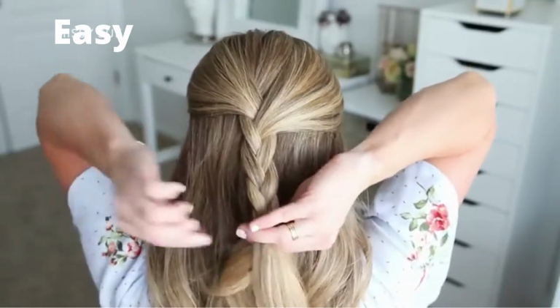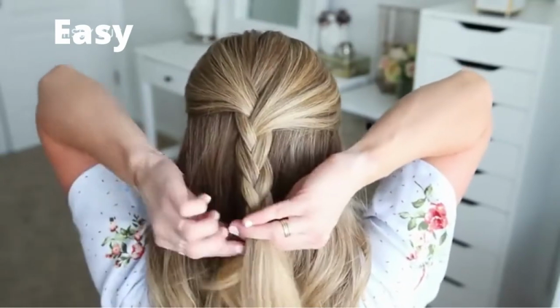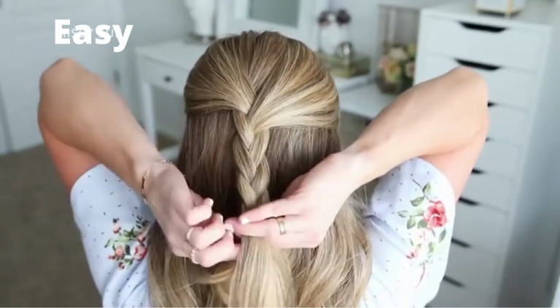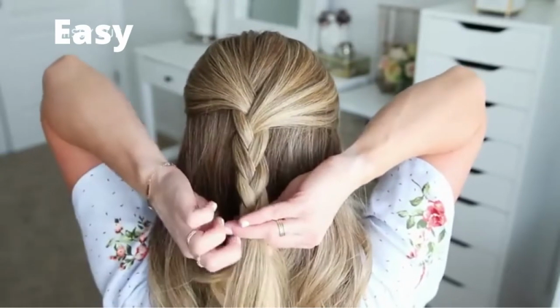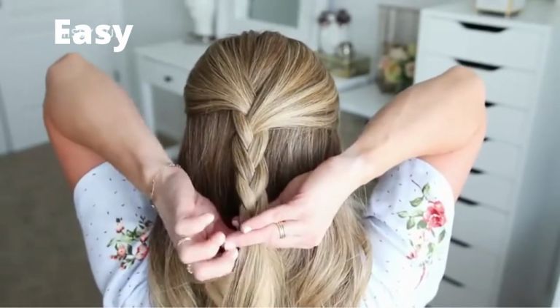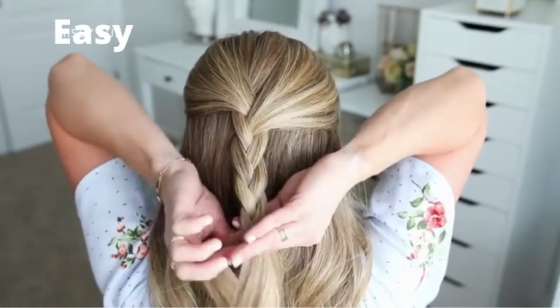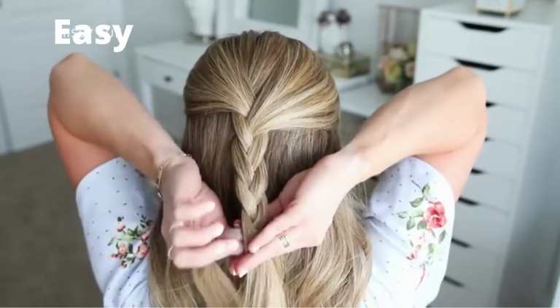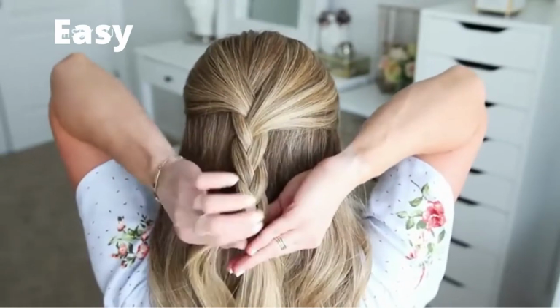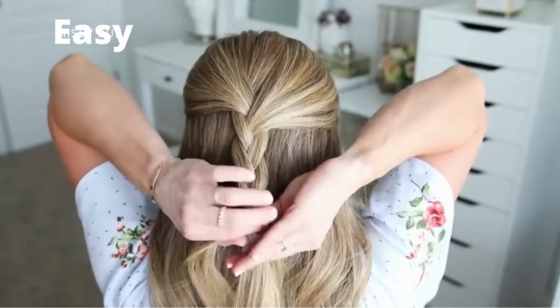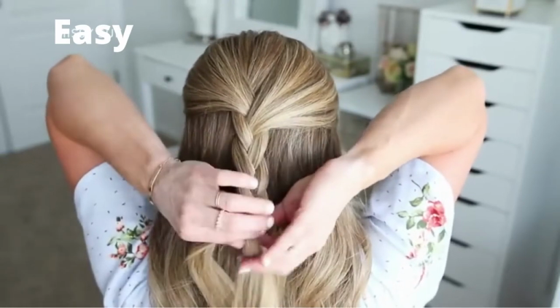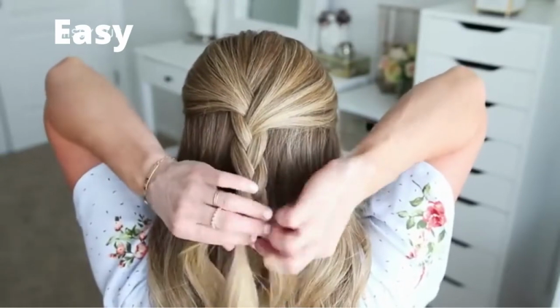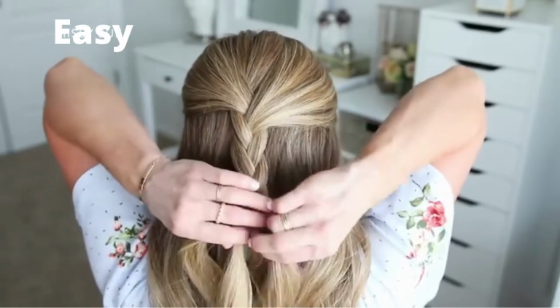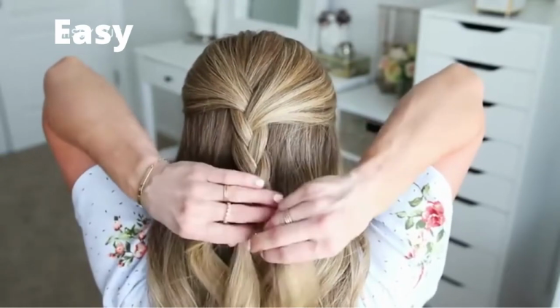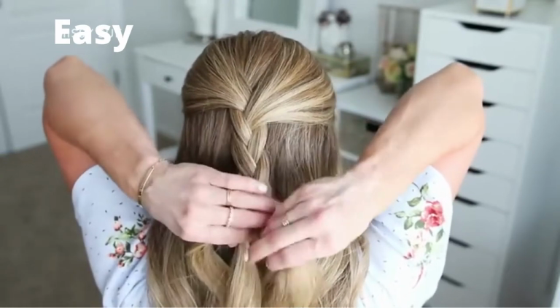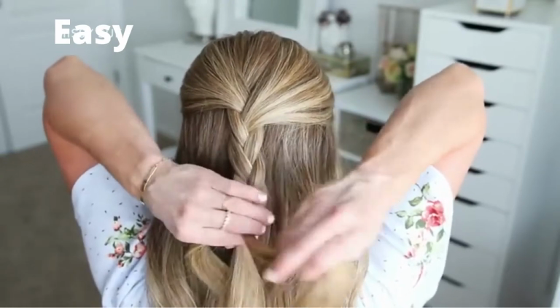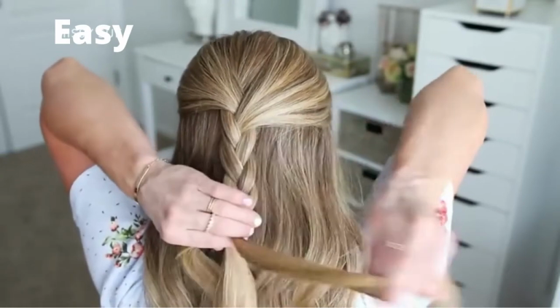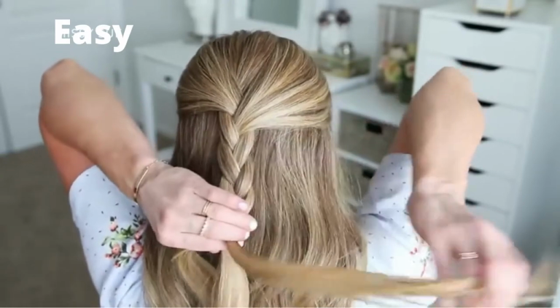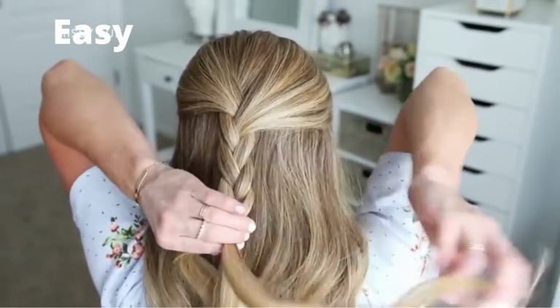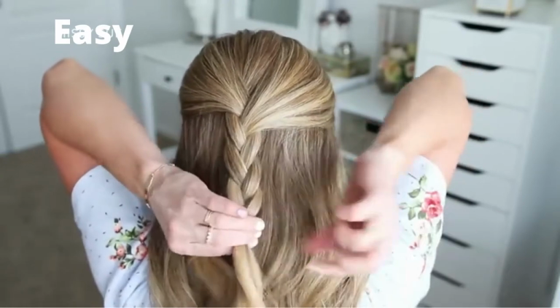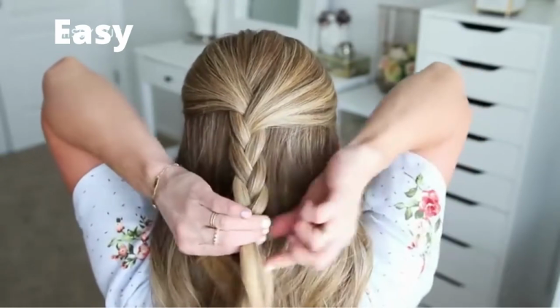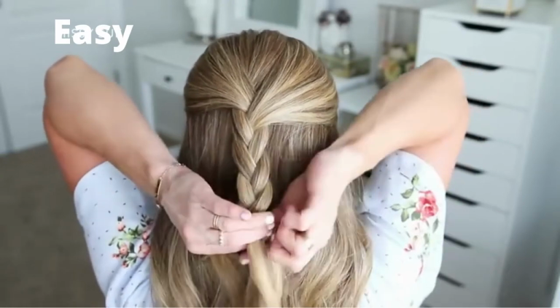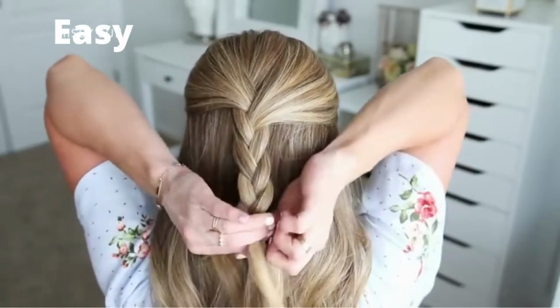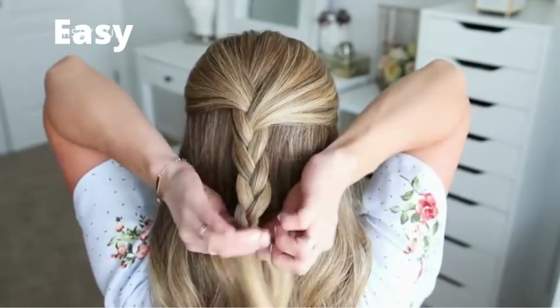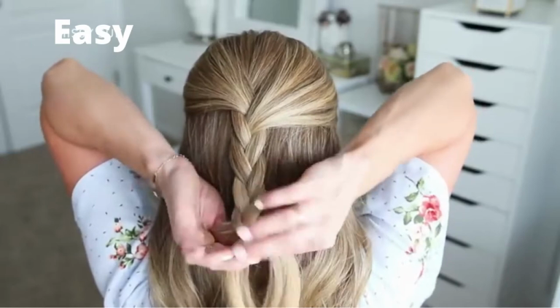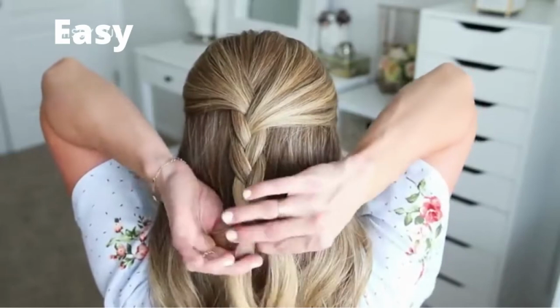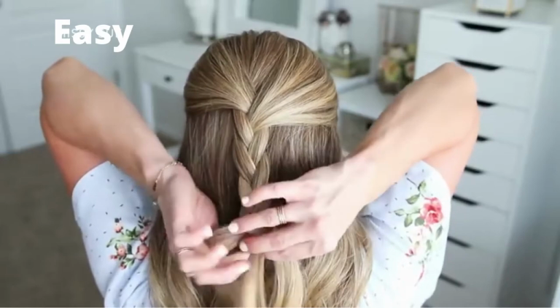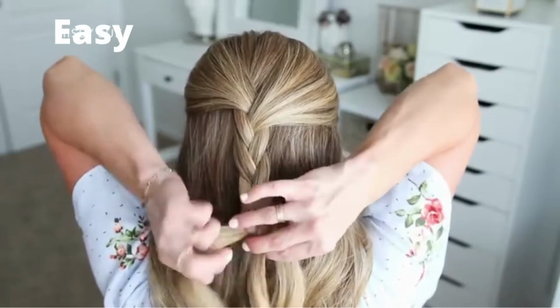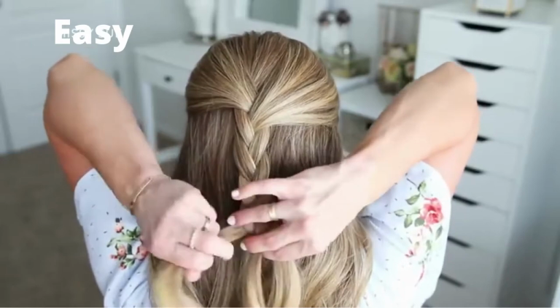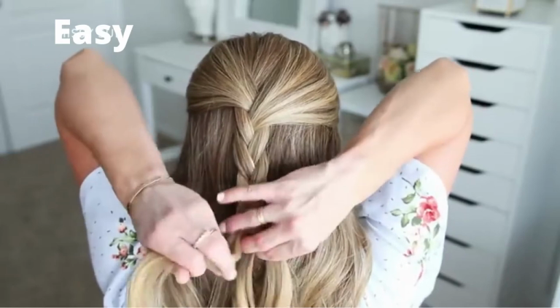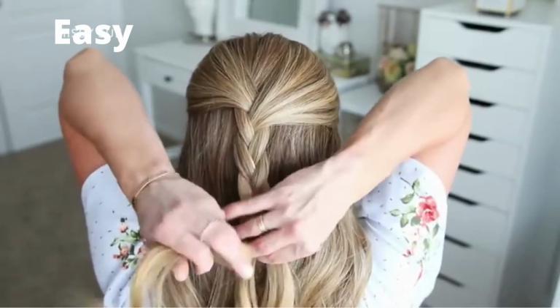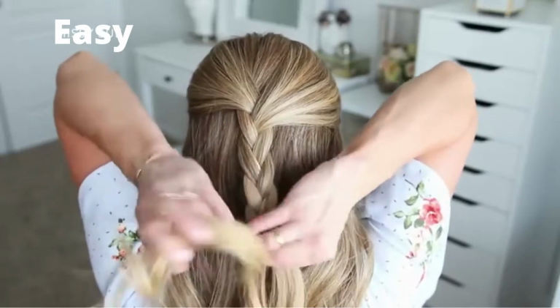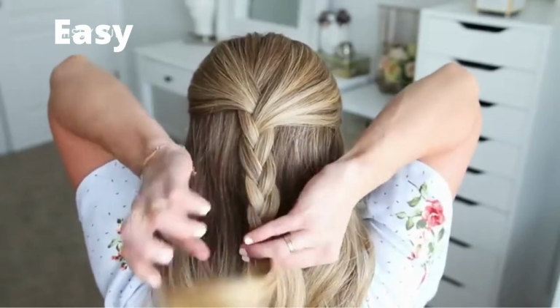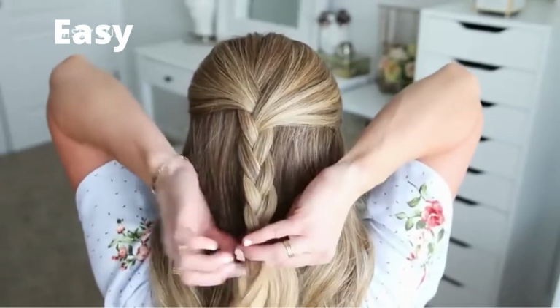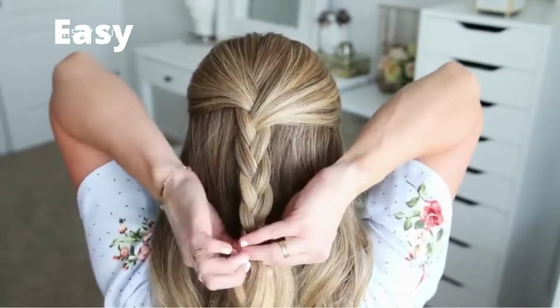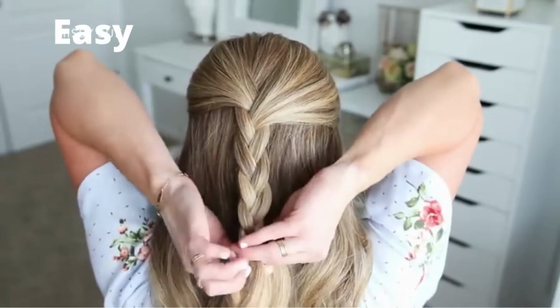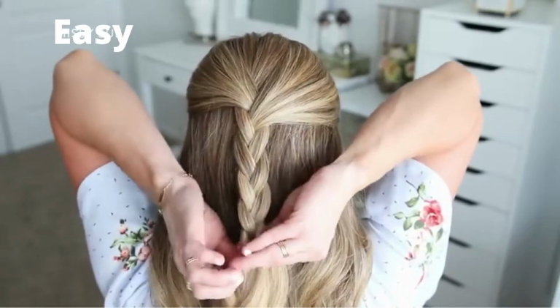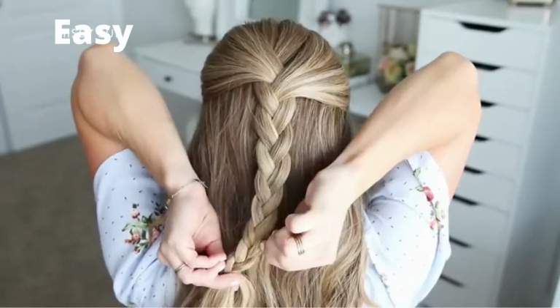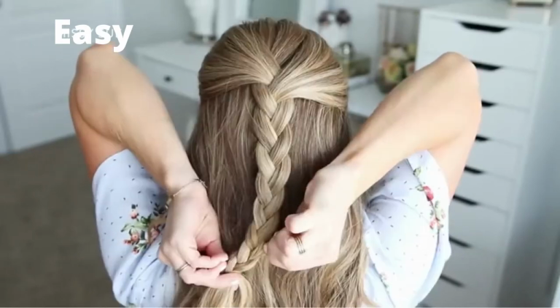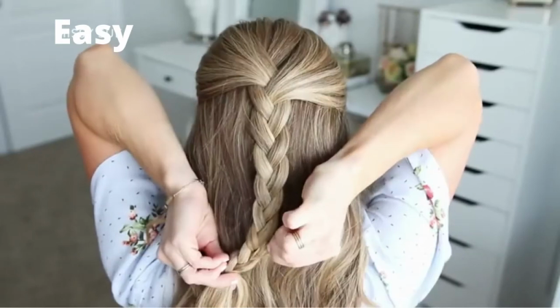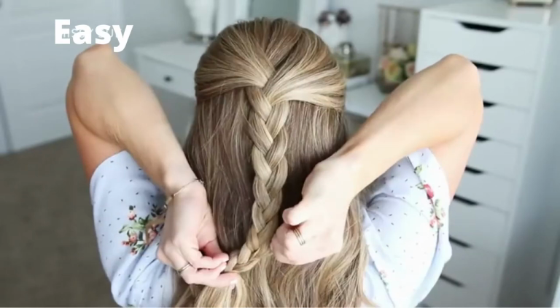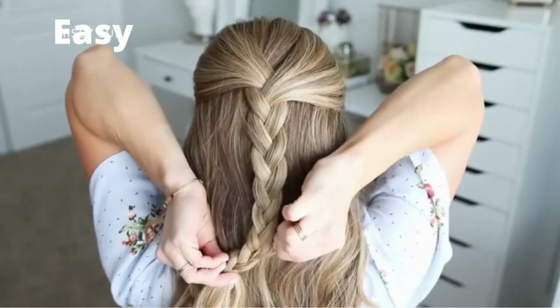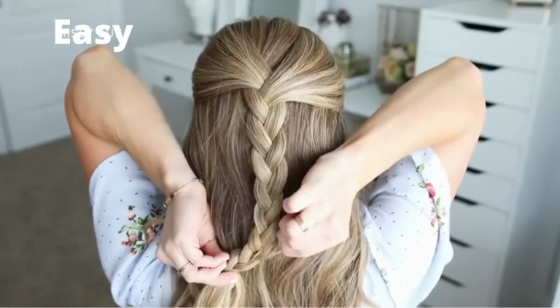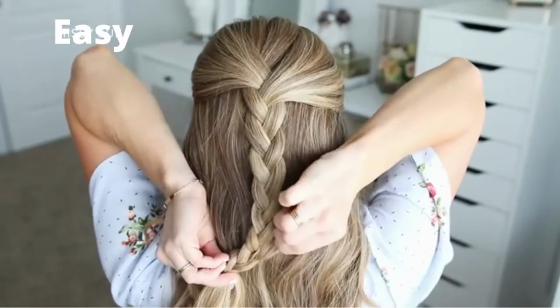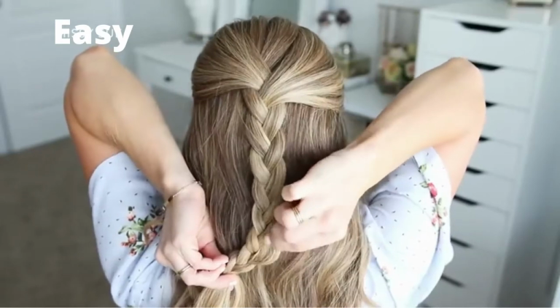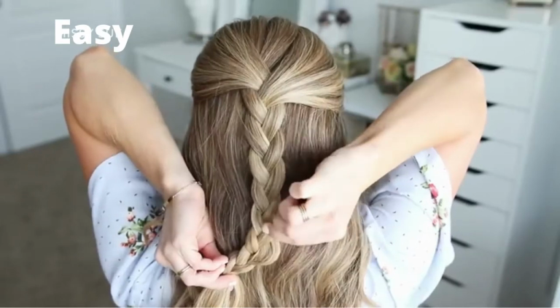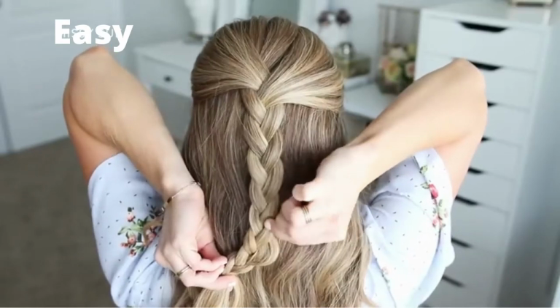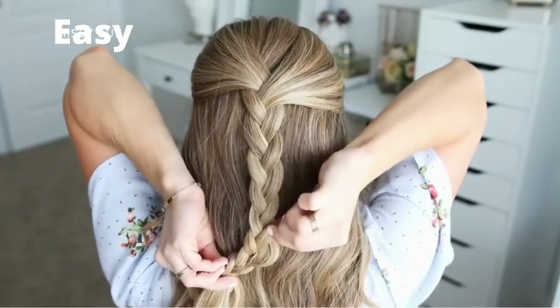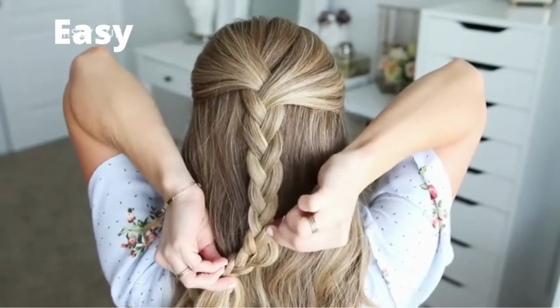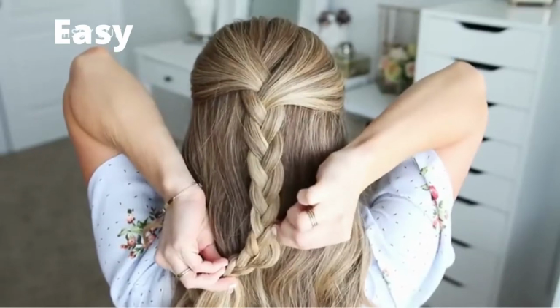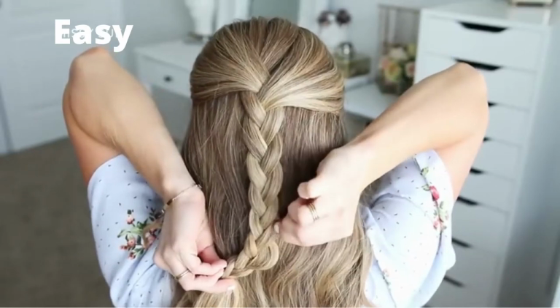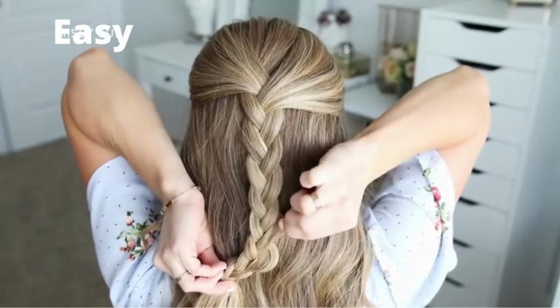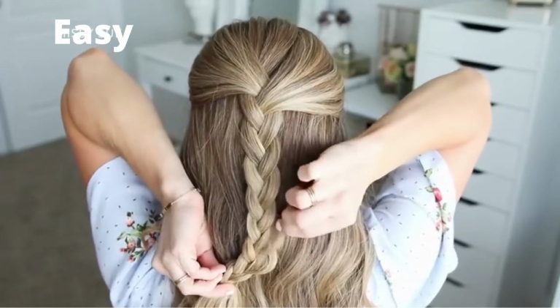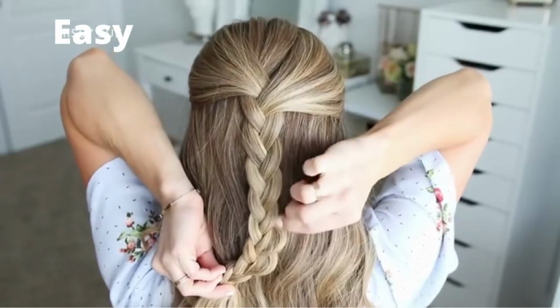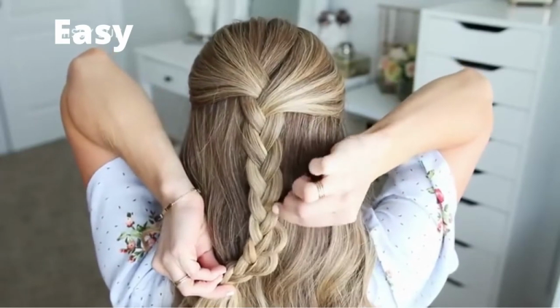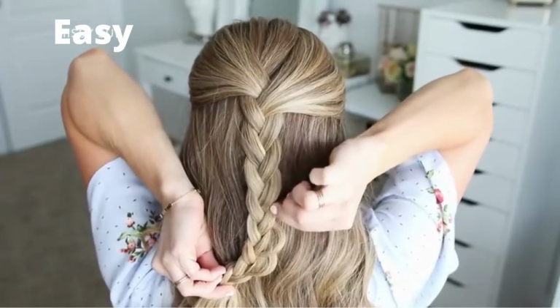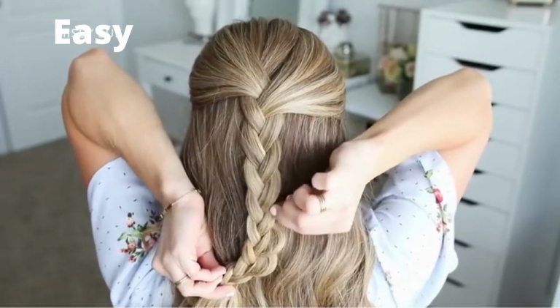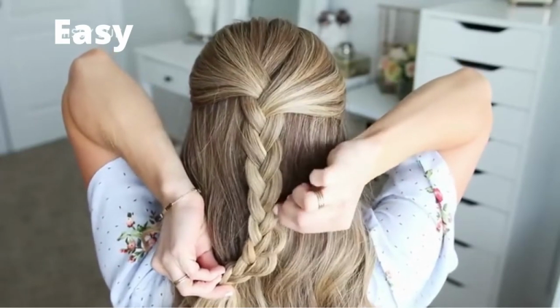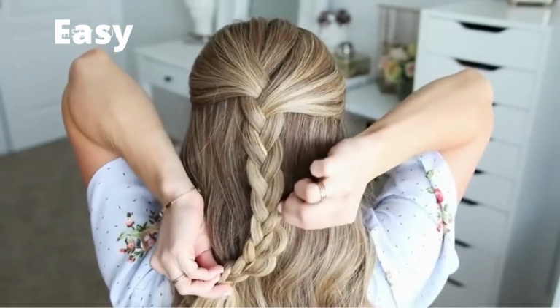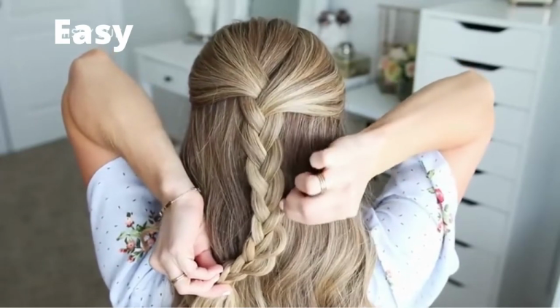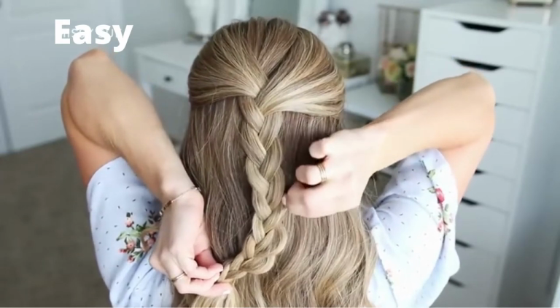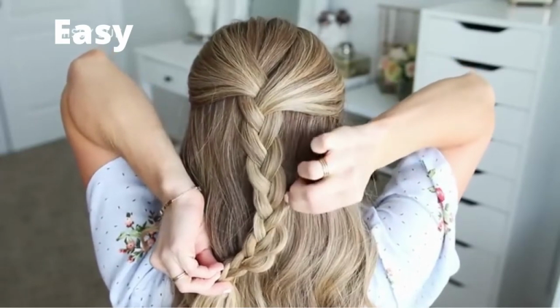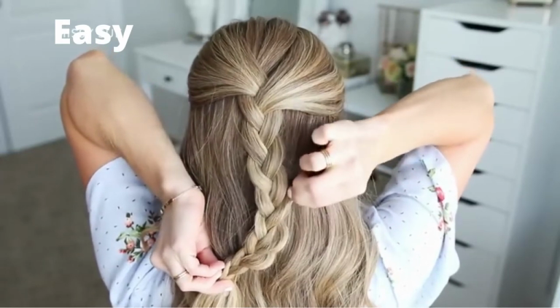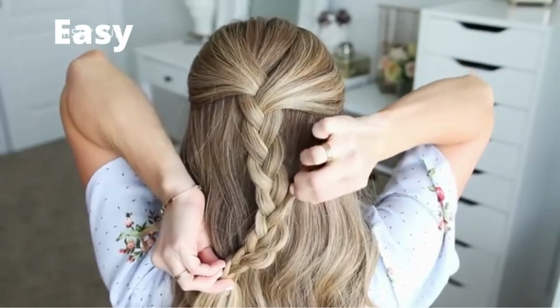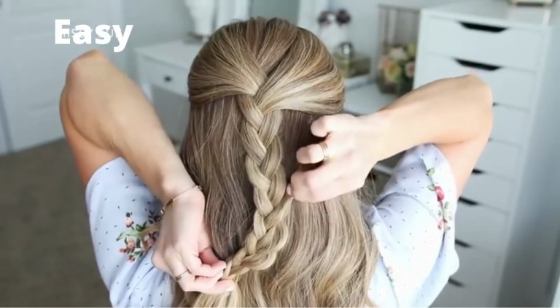Now I'm going to go back over the braid and pull on the edges to make it a little wider so the bun will be a little bit bigger.